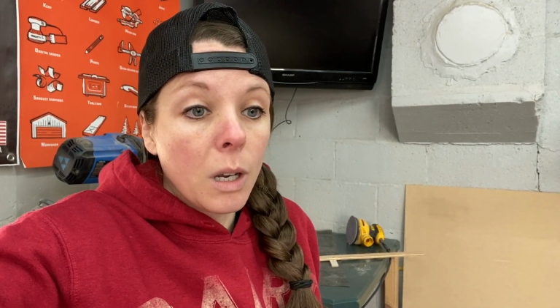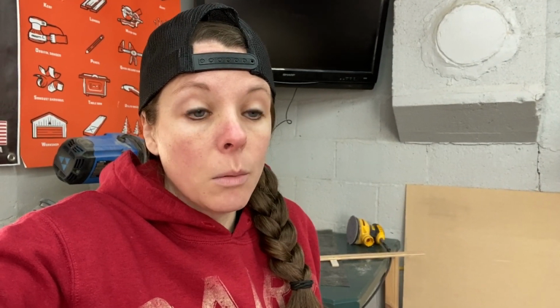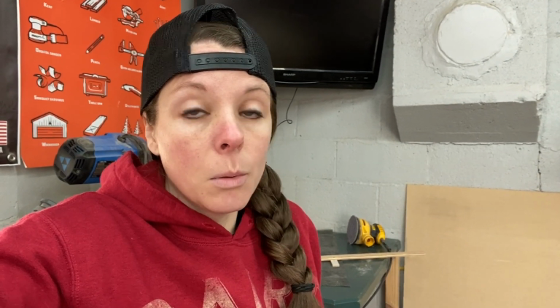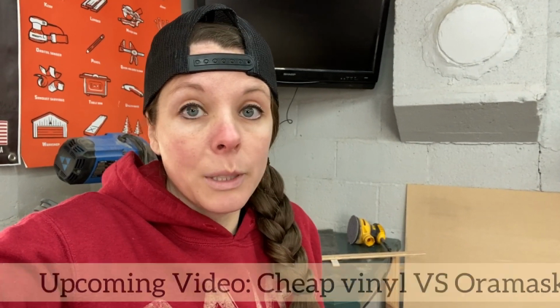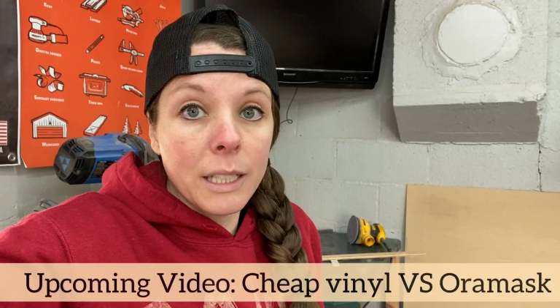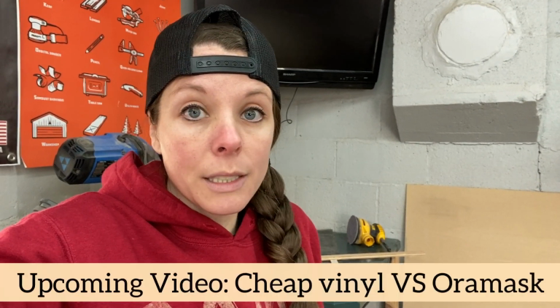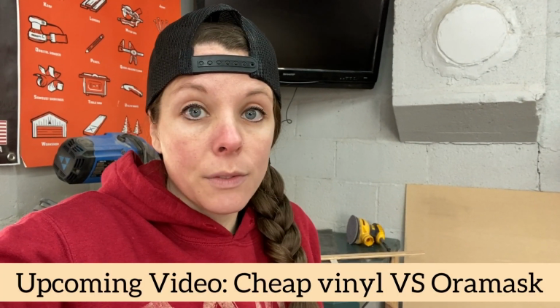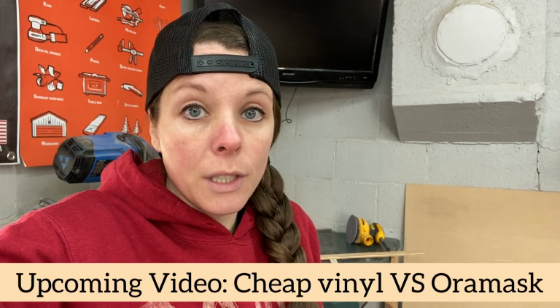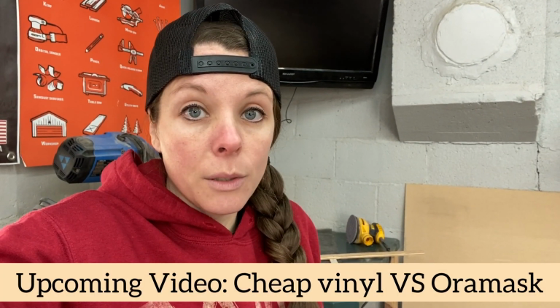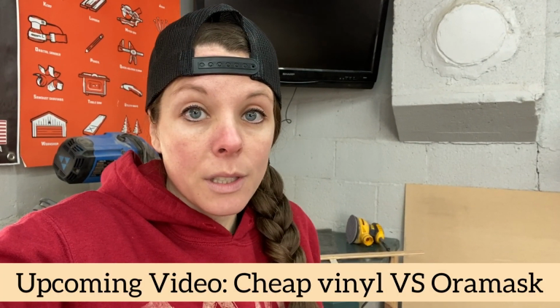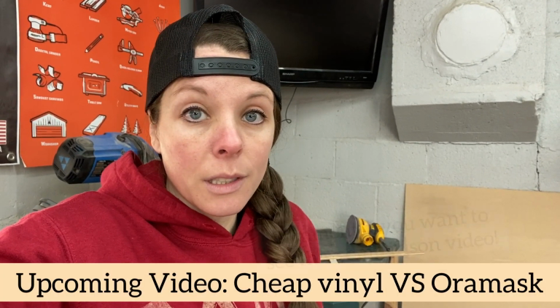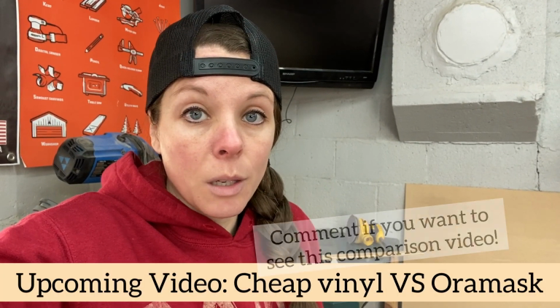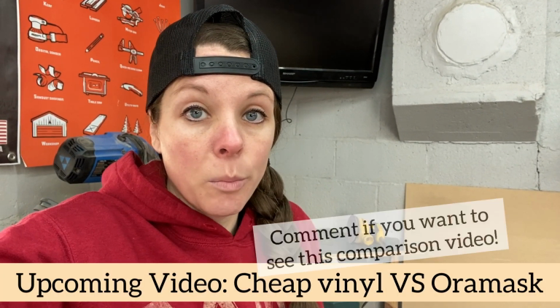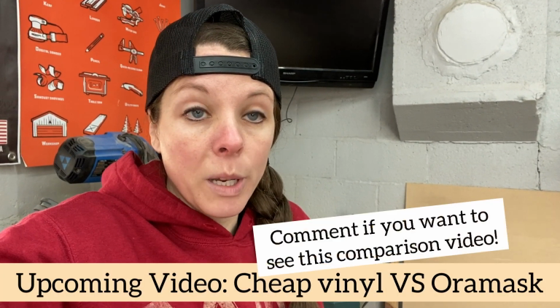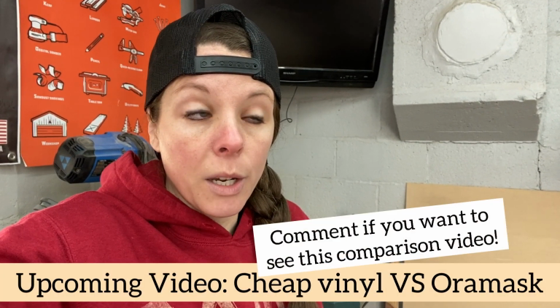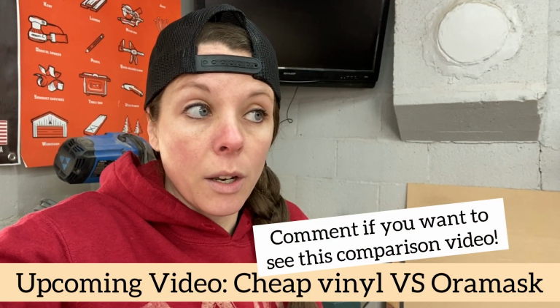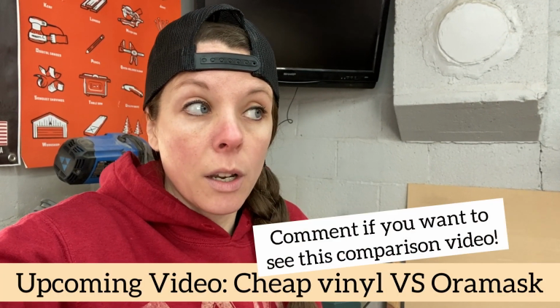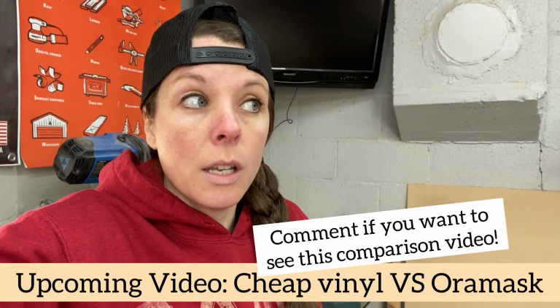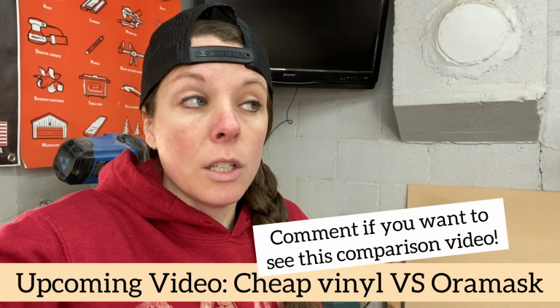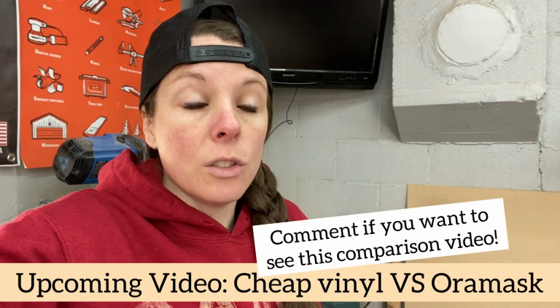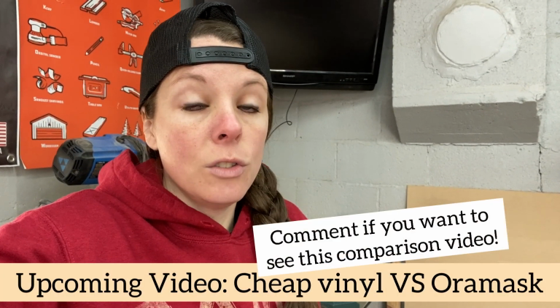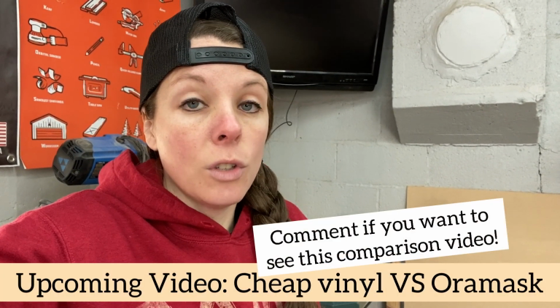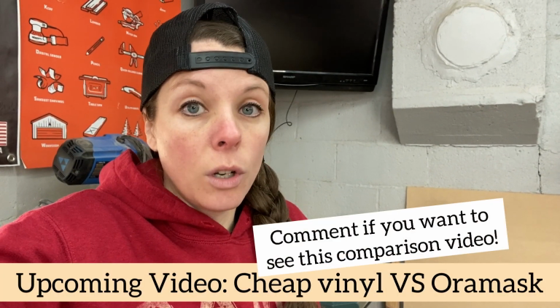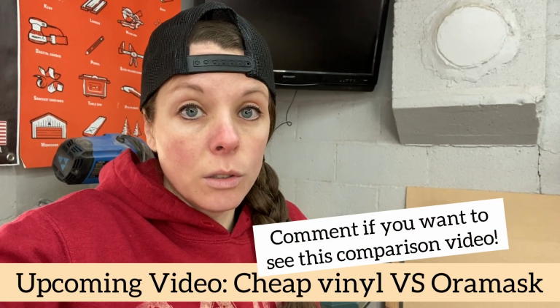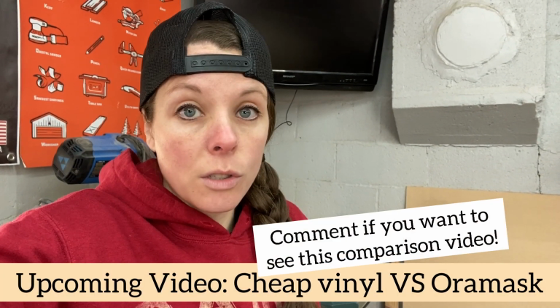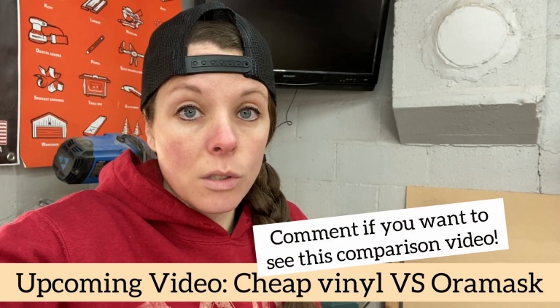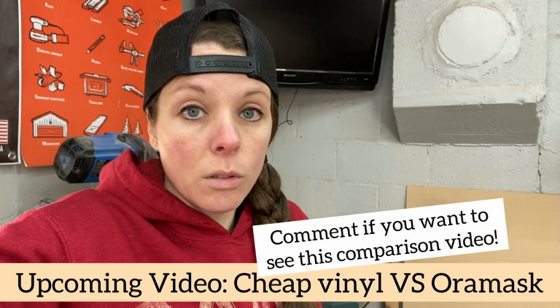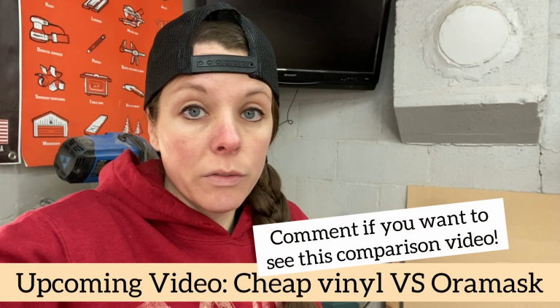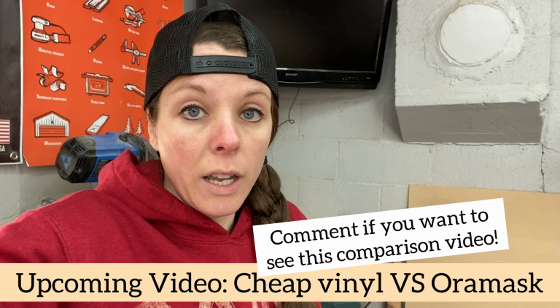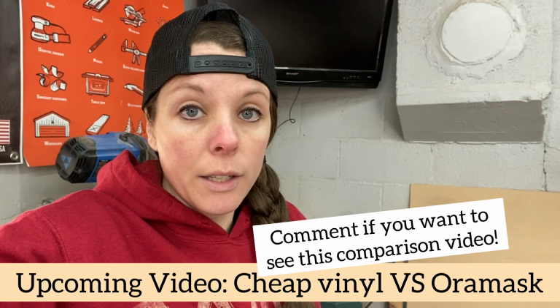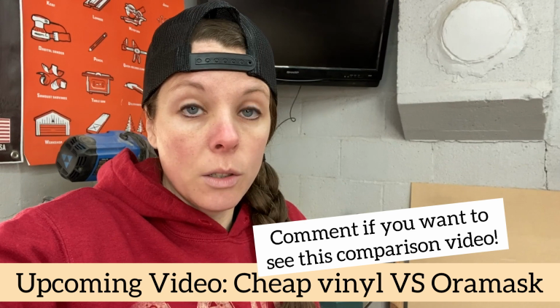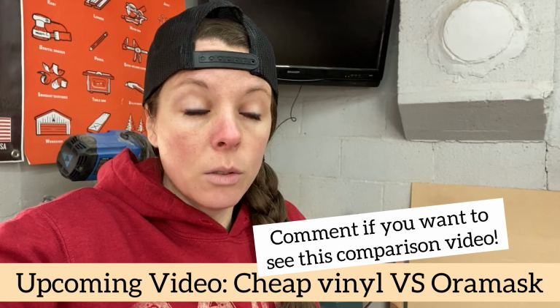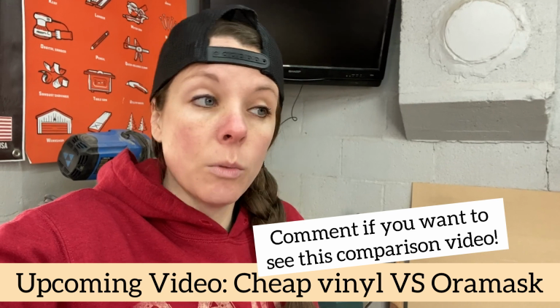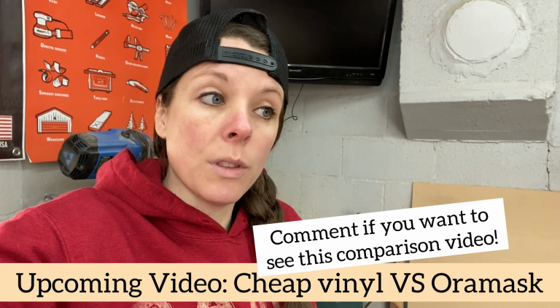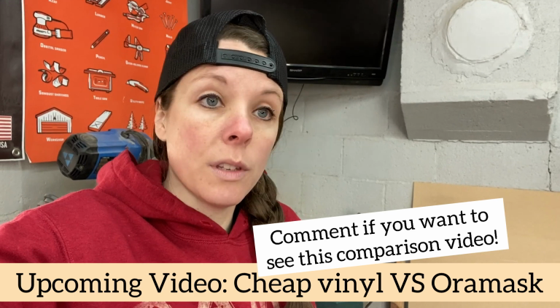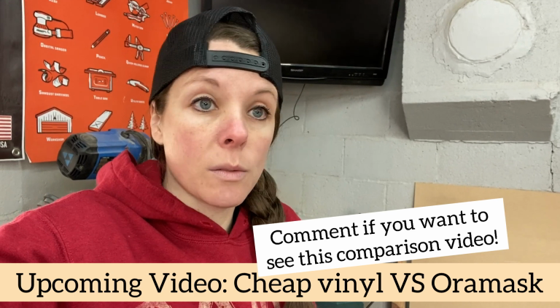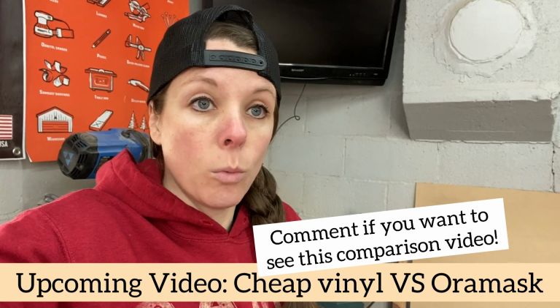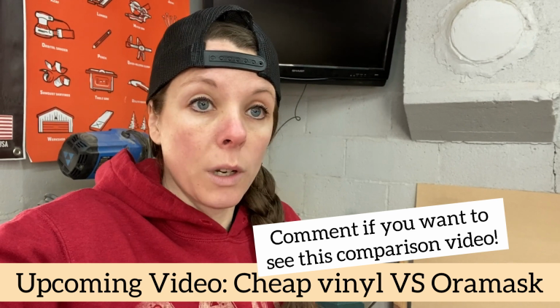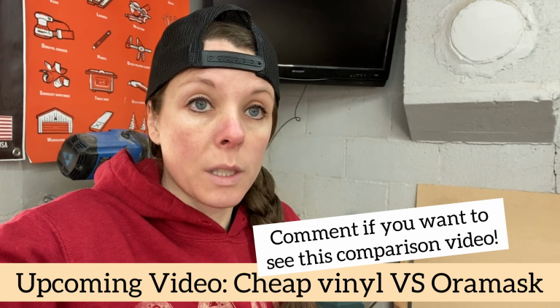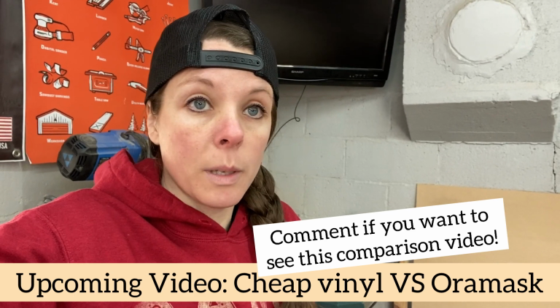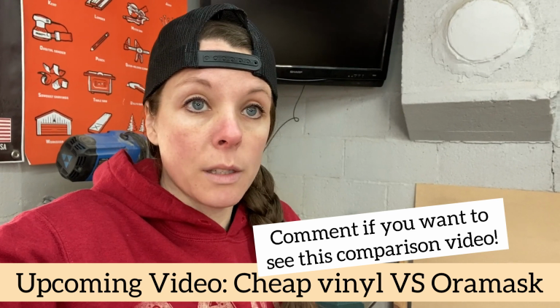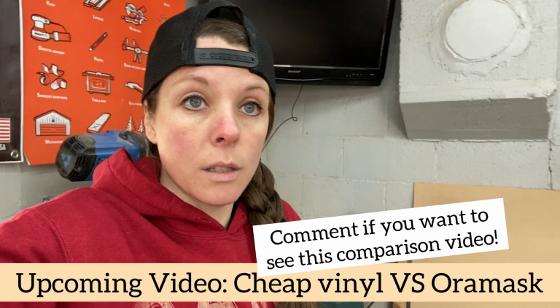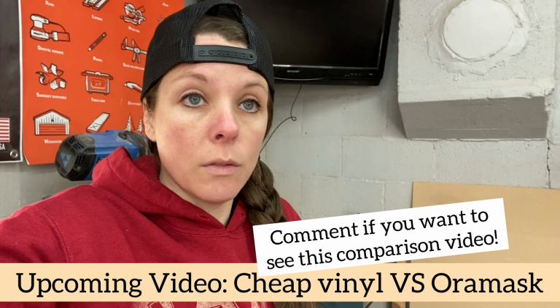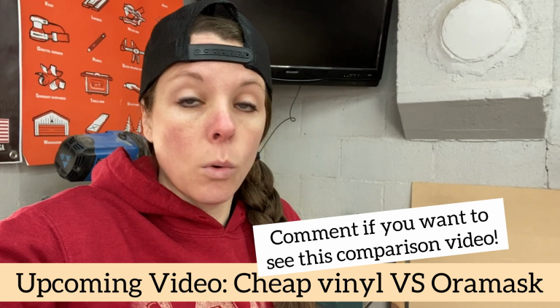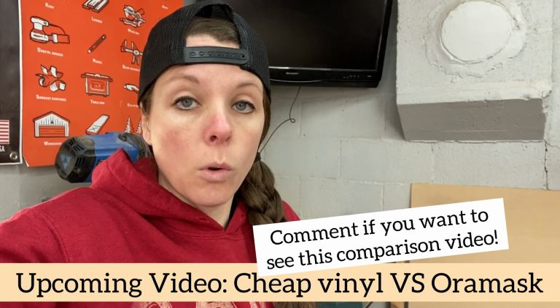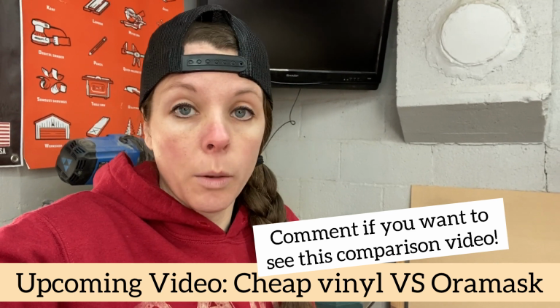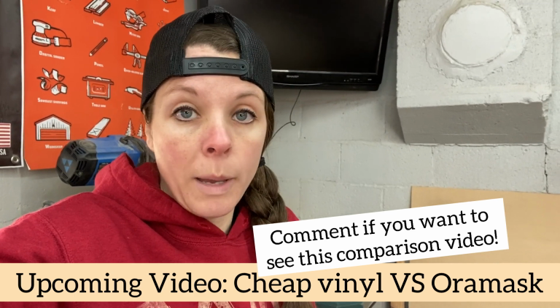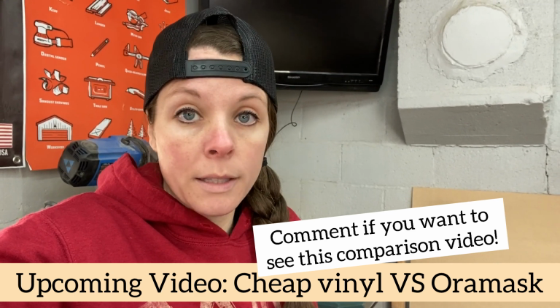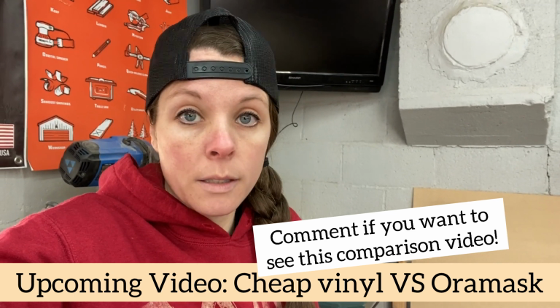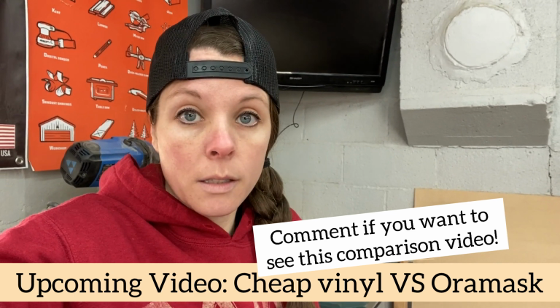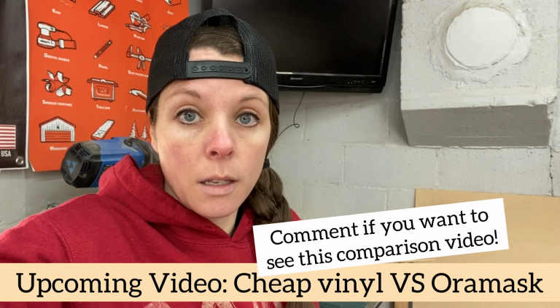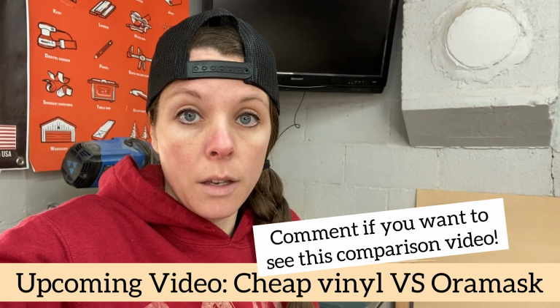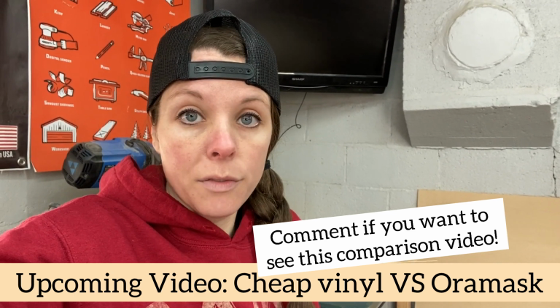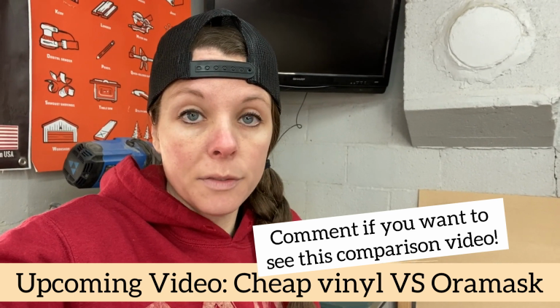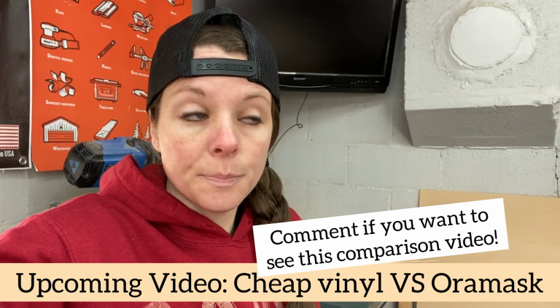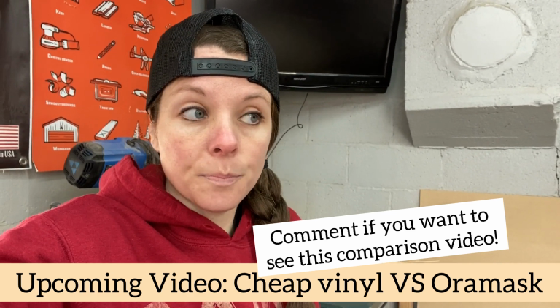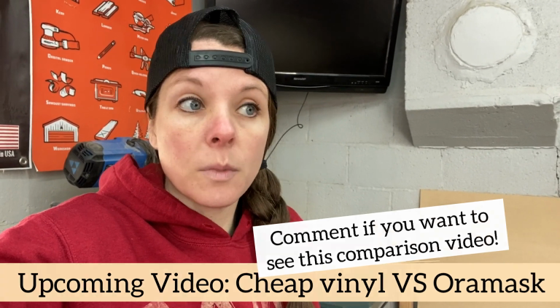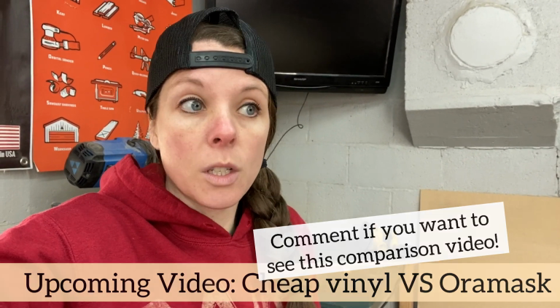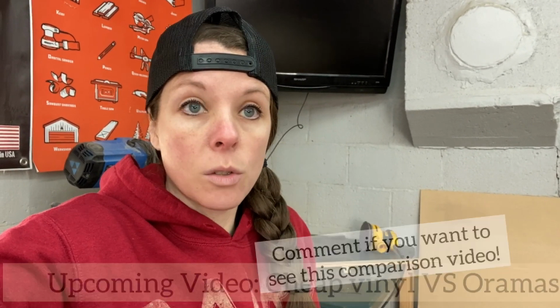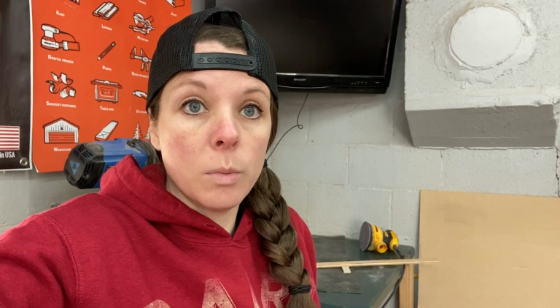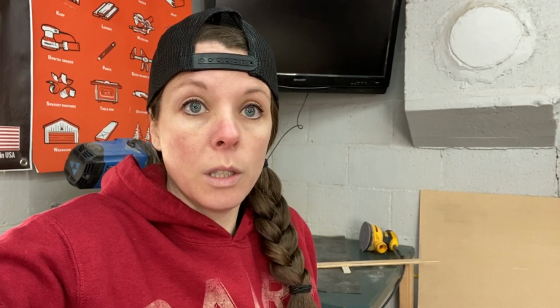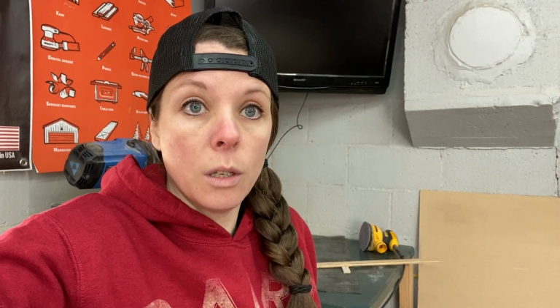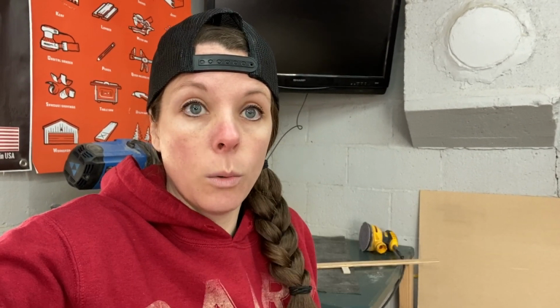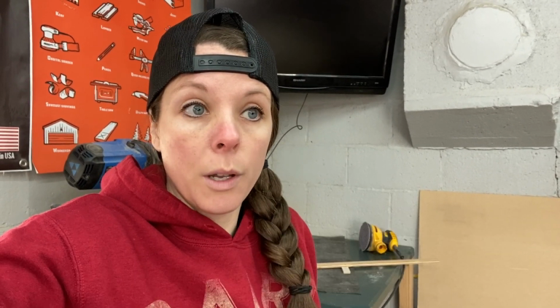Probably the next video is going to compare dollar store vinyl with the more expensive Aura mask stuff. That should be a good one.